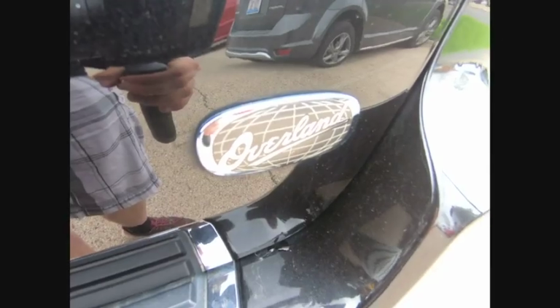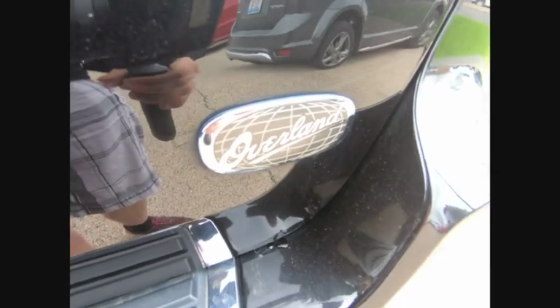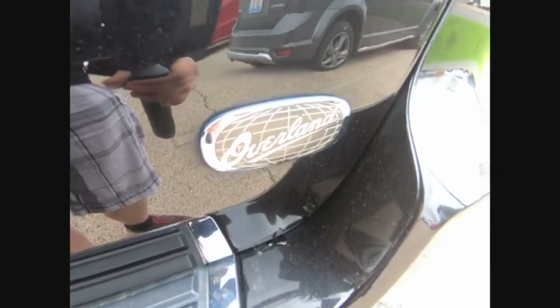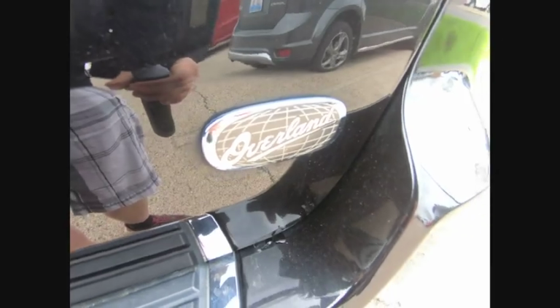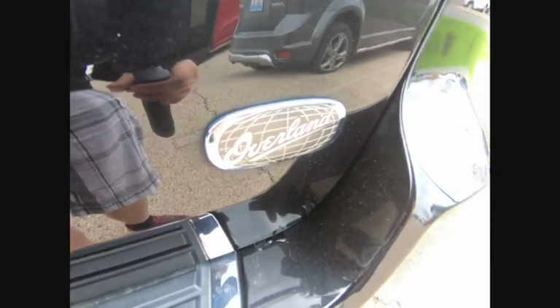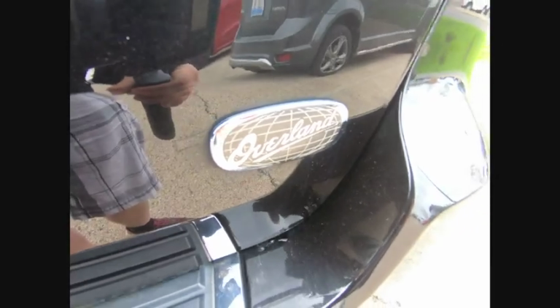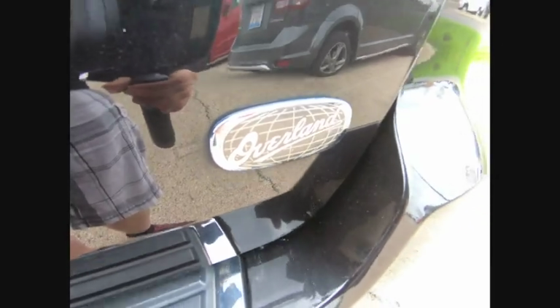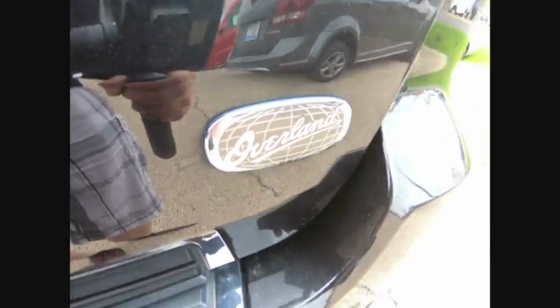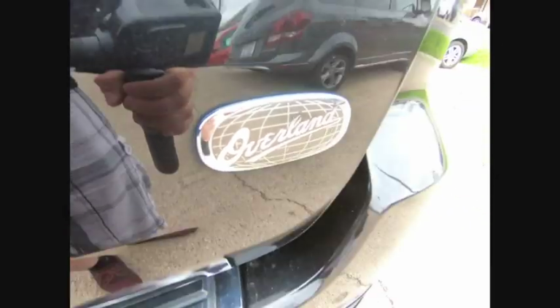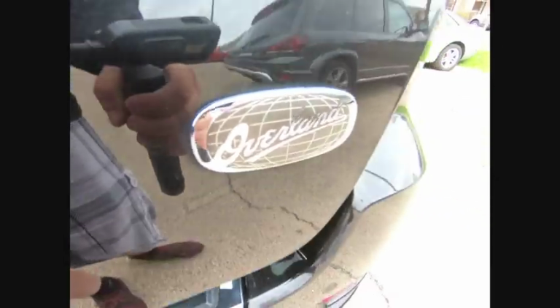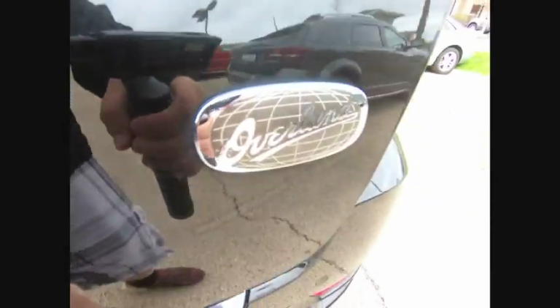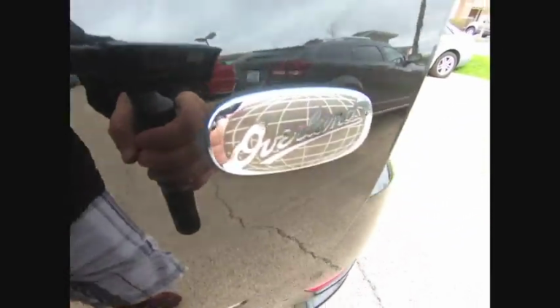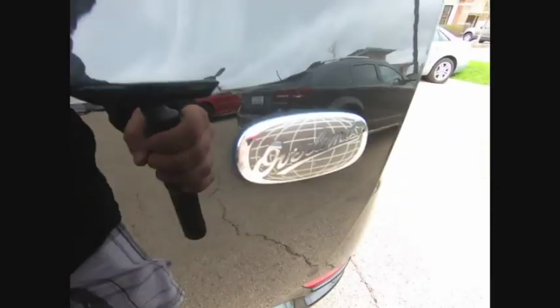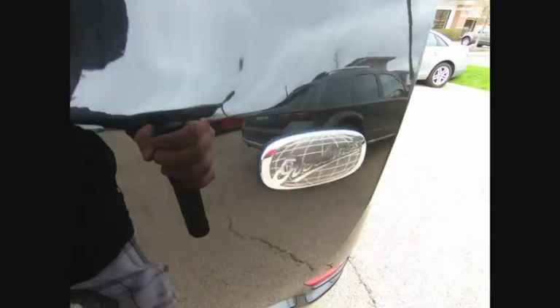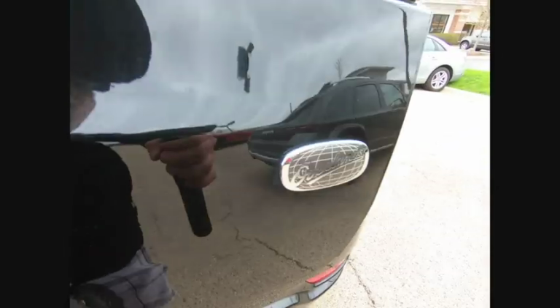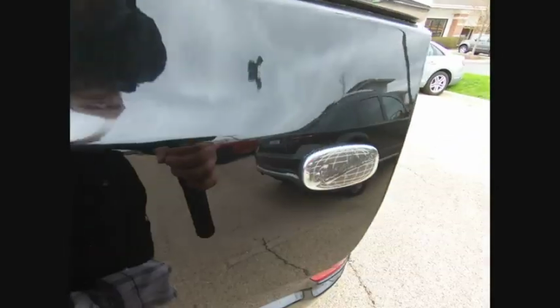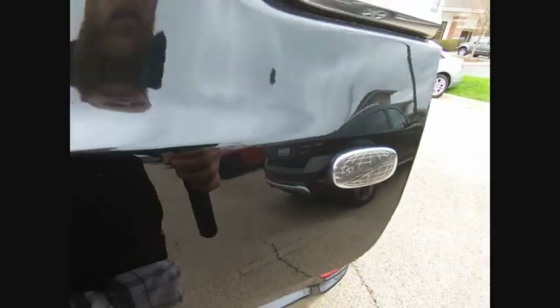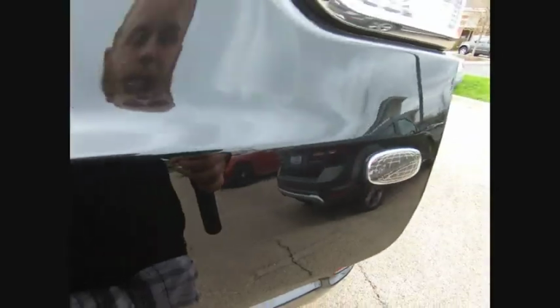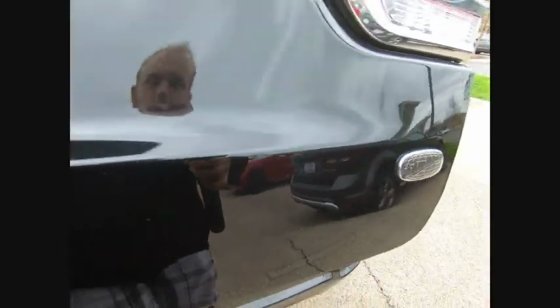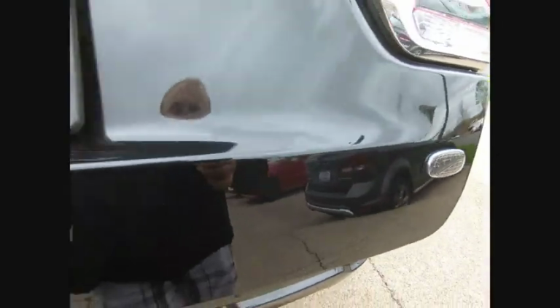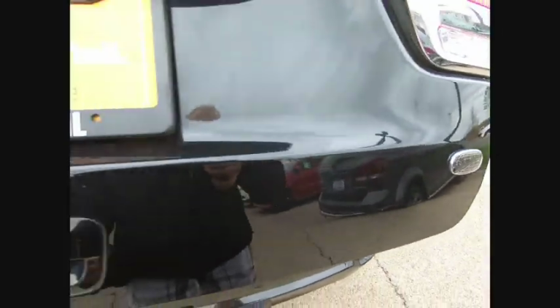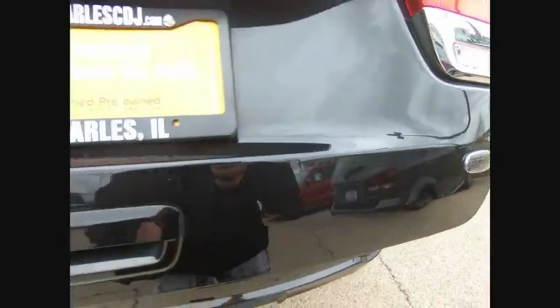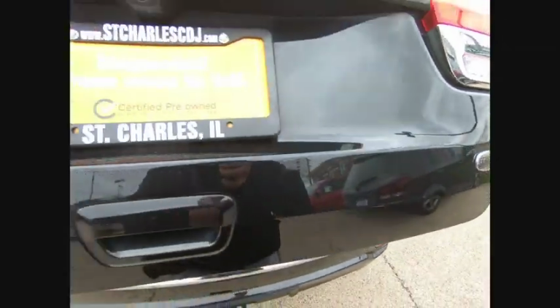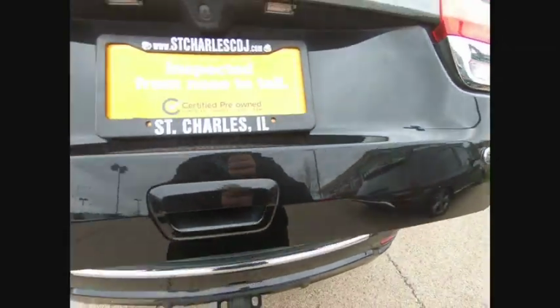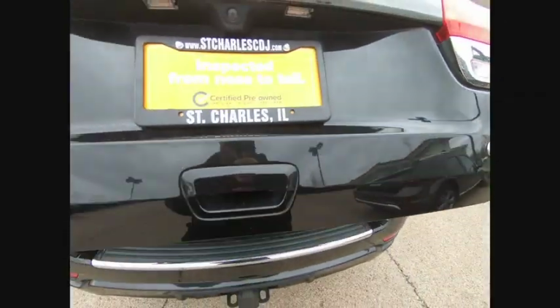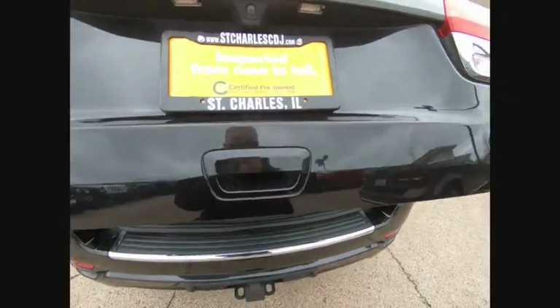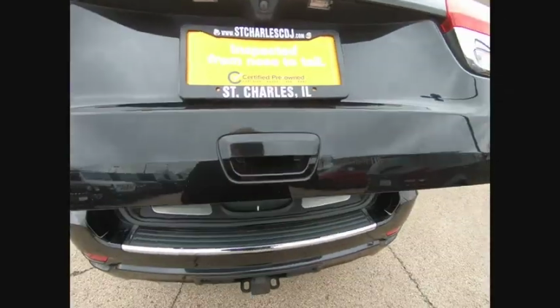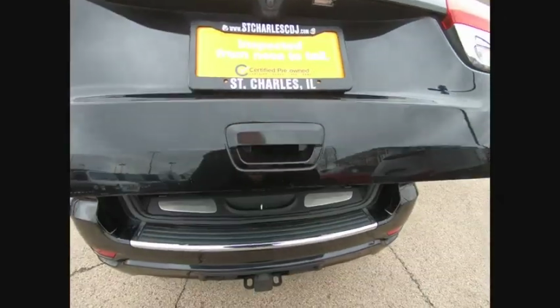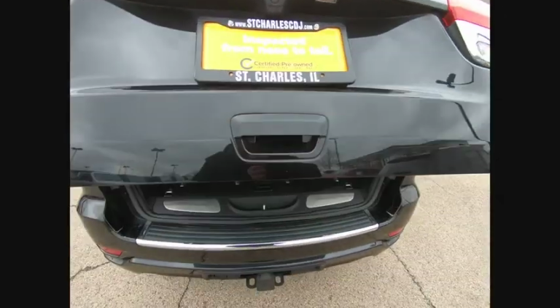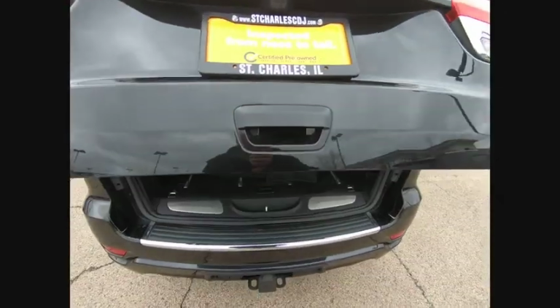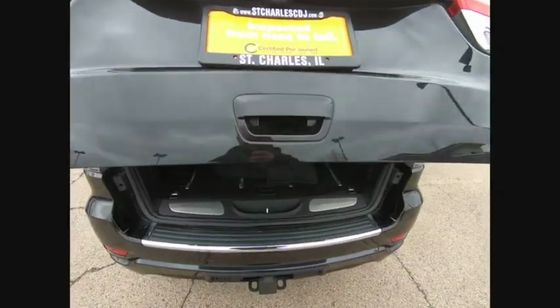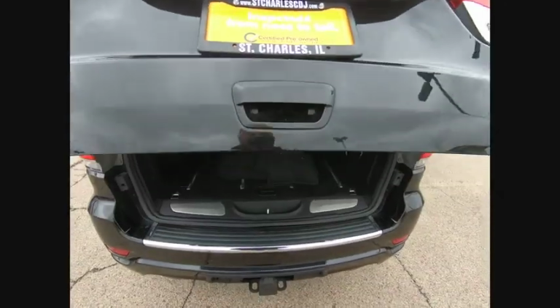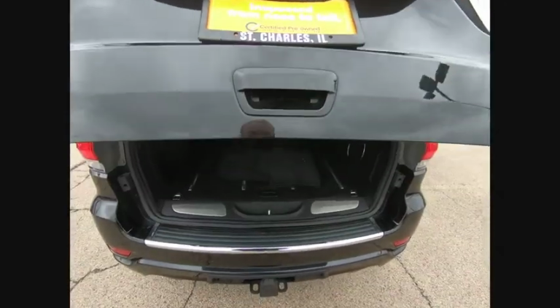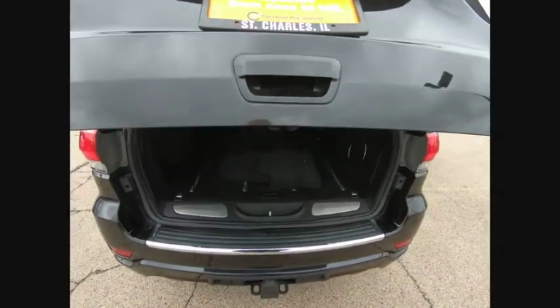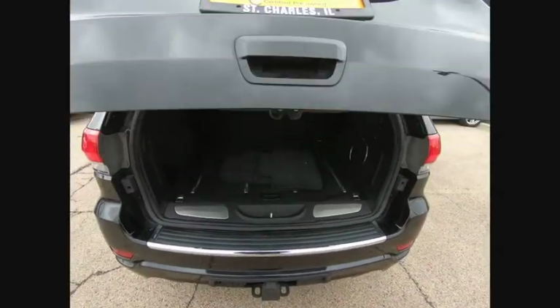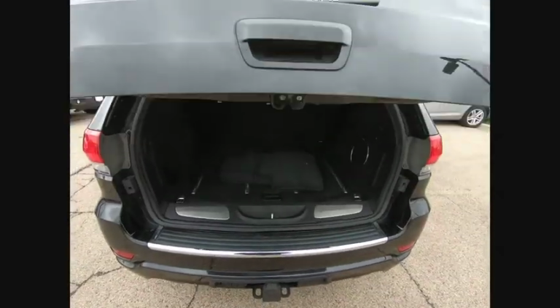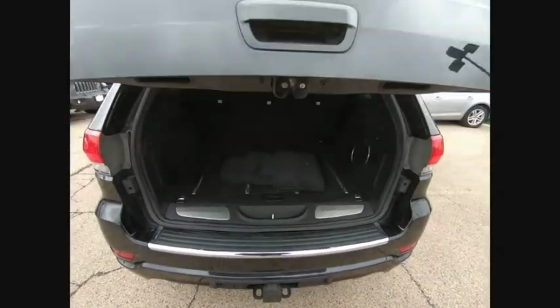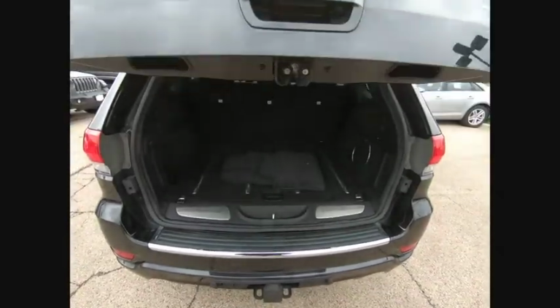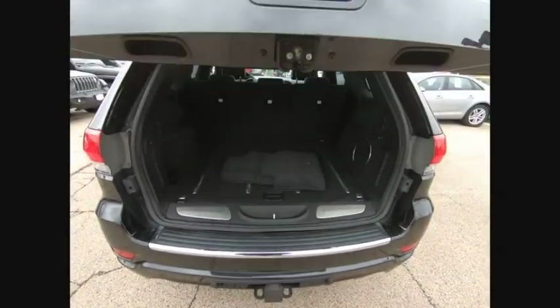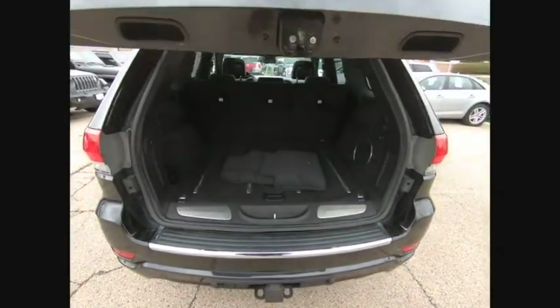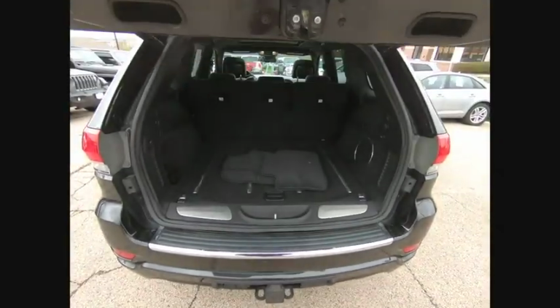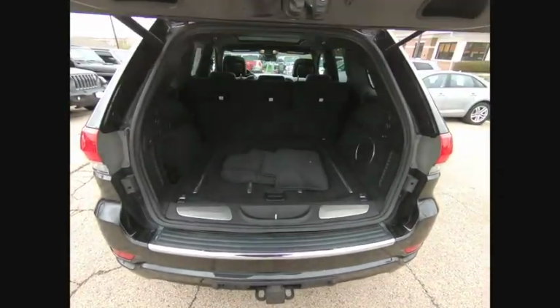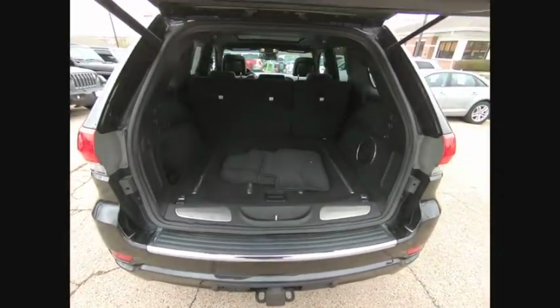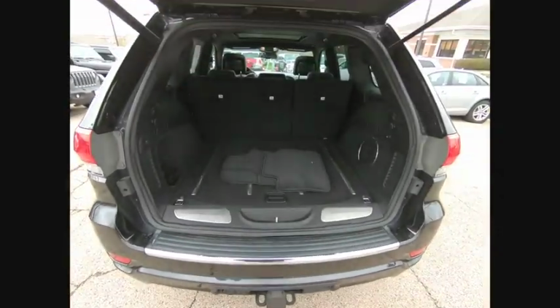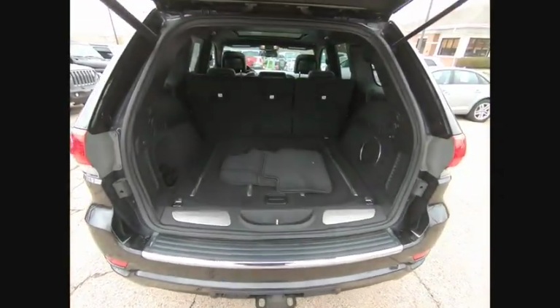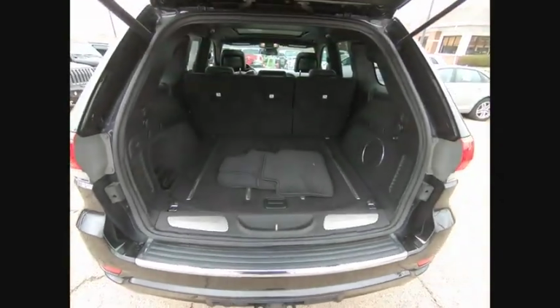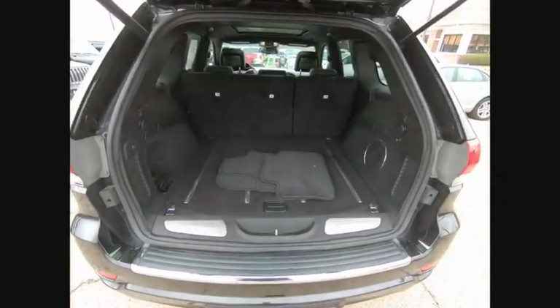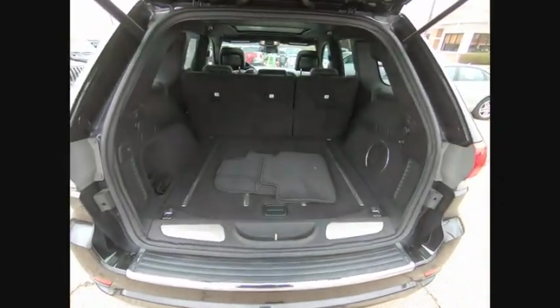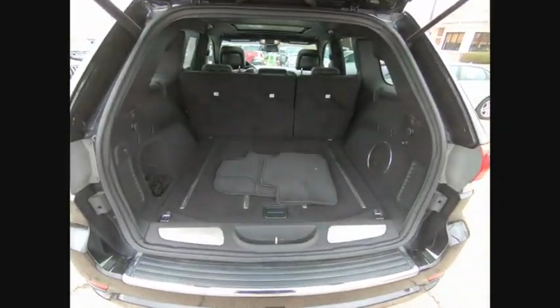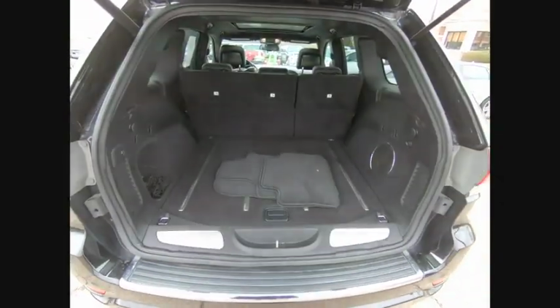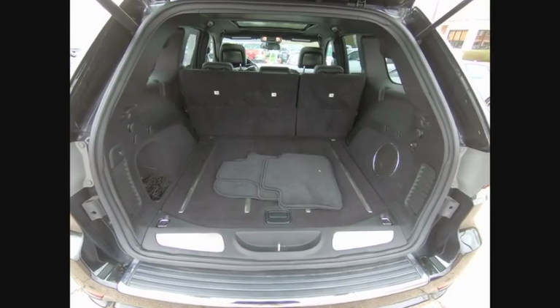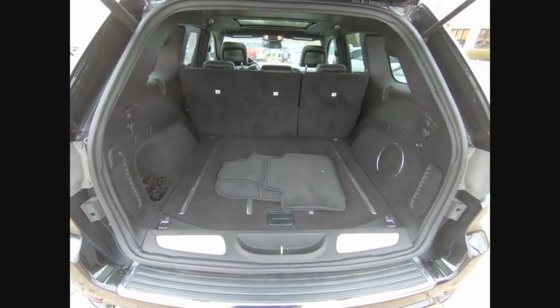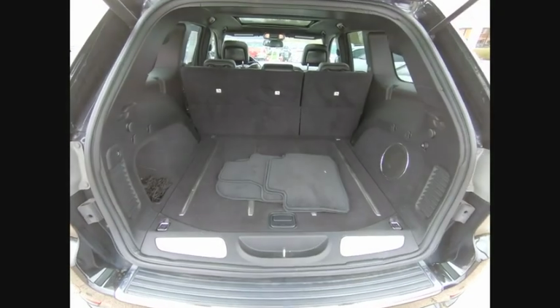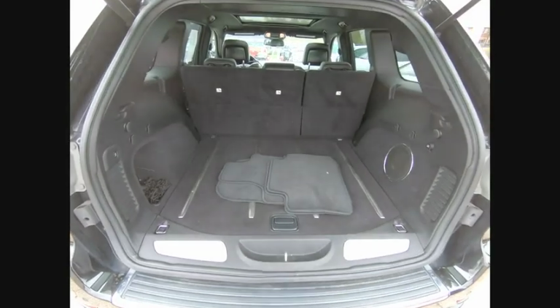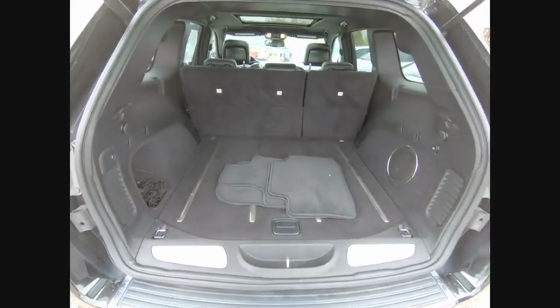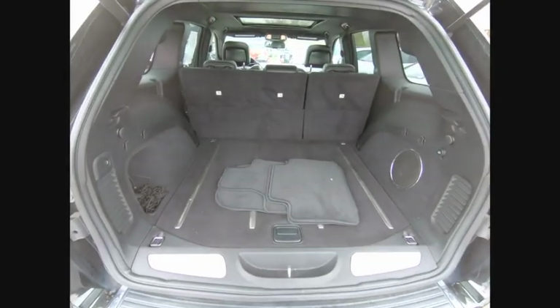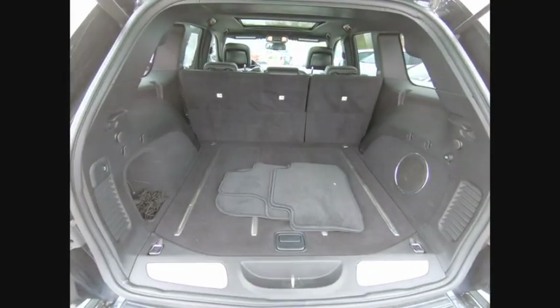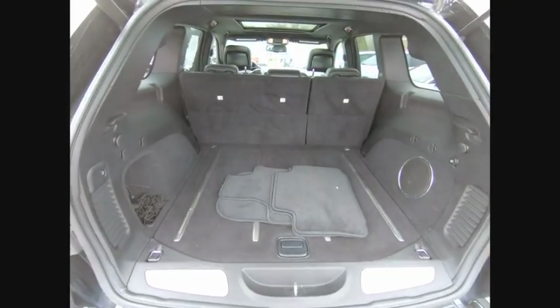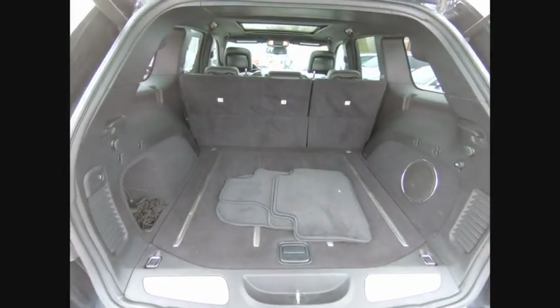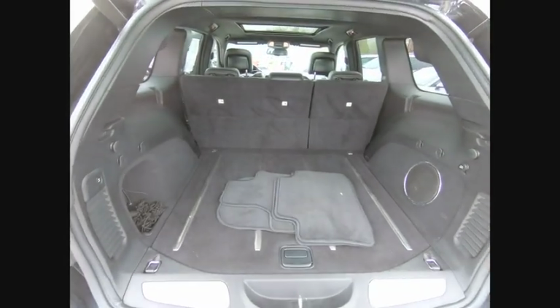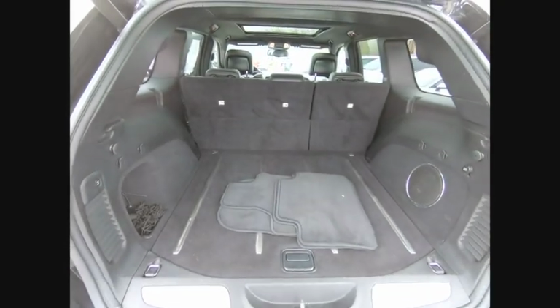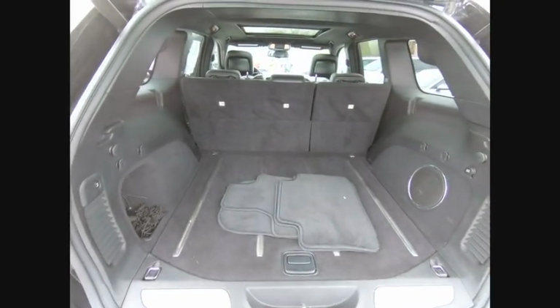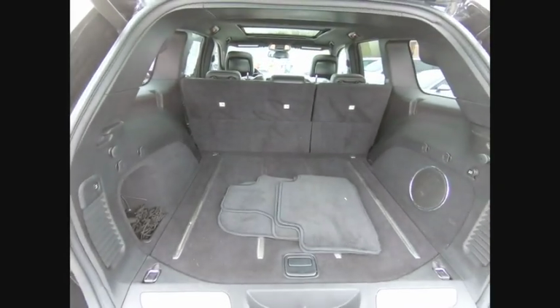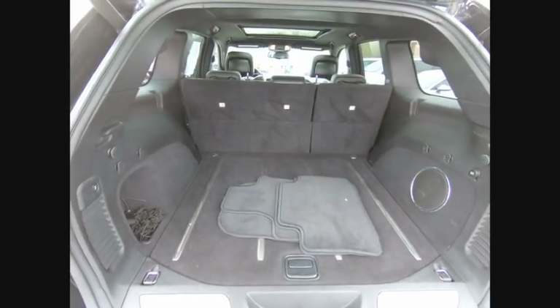This vehicle has less than 40,000 miles. Here are some of this vehicle's great options: power lift gate,